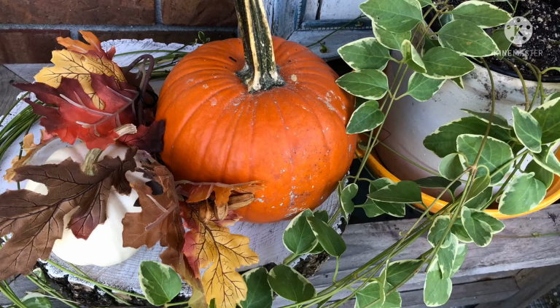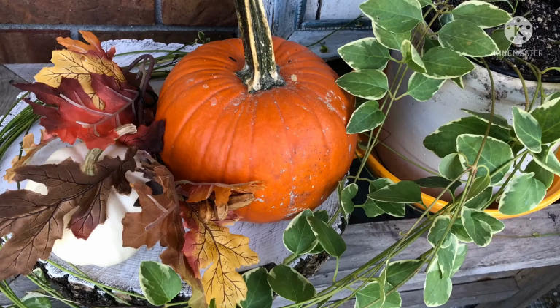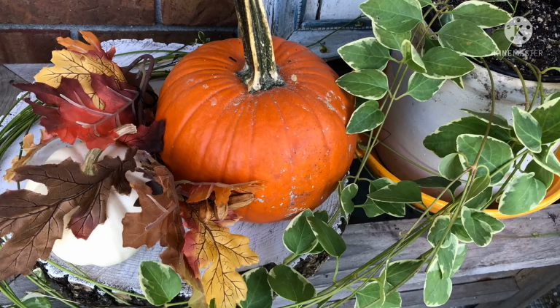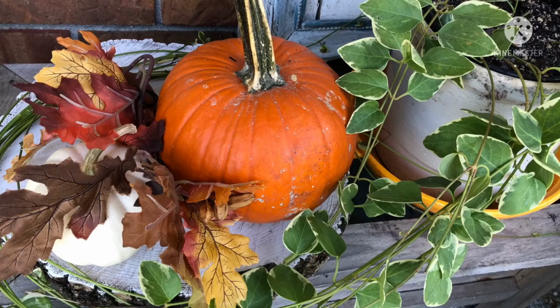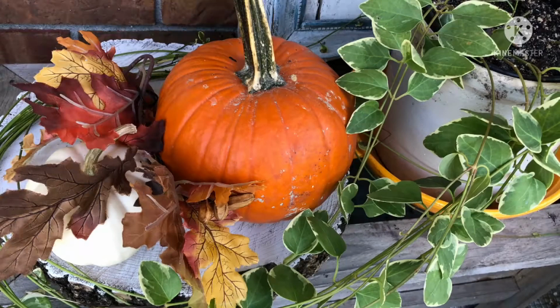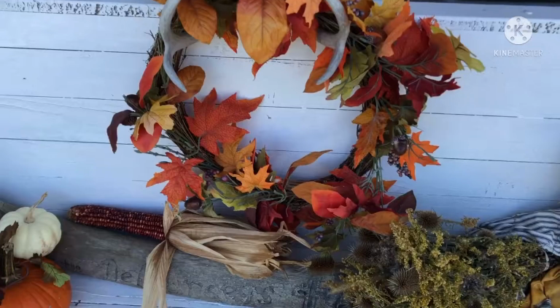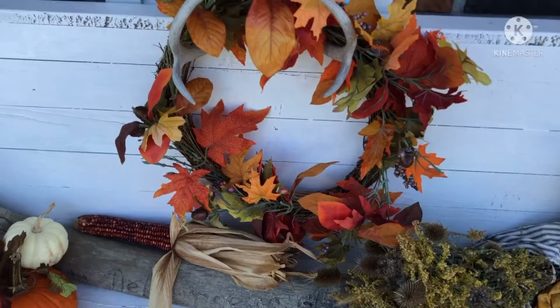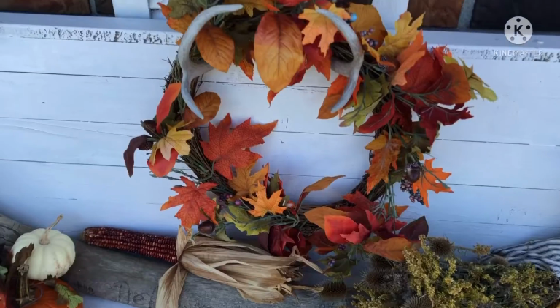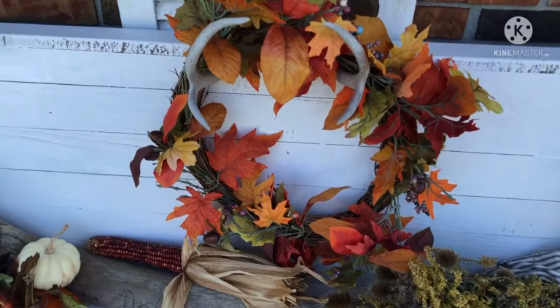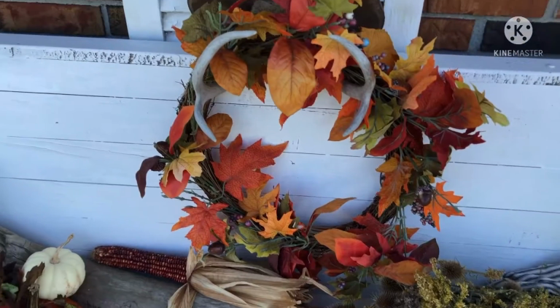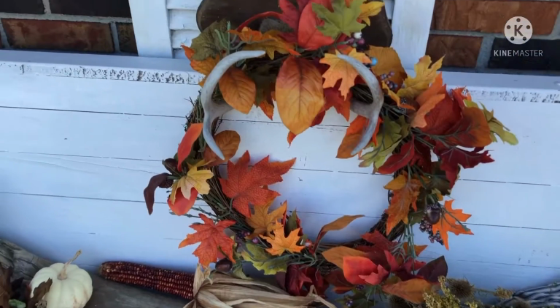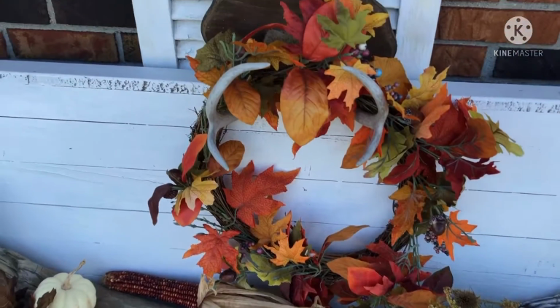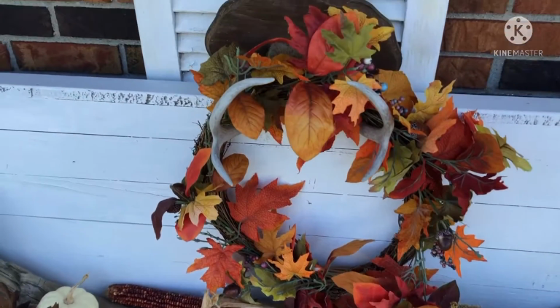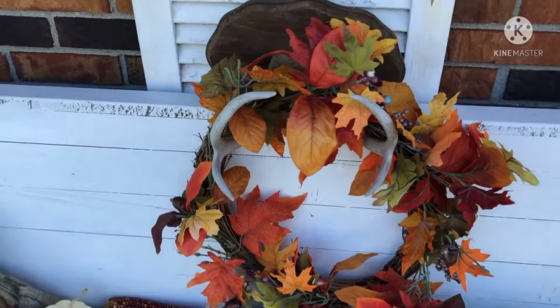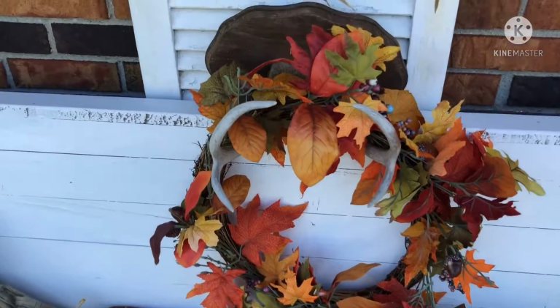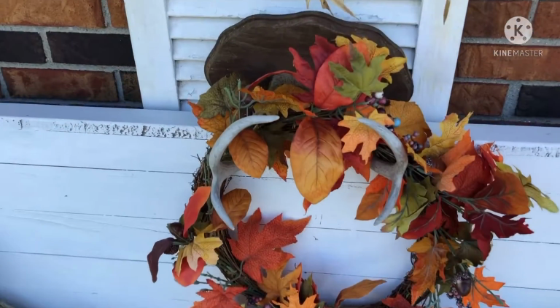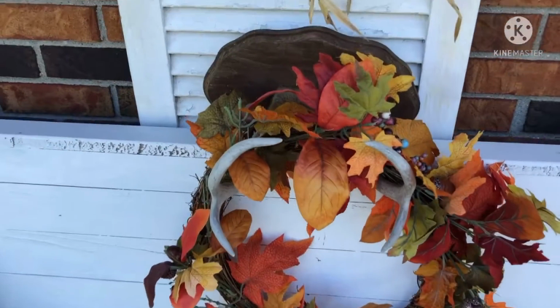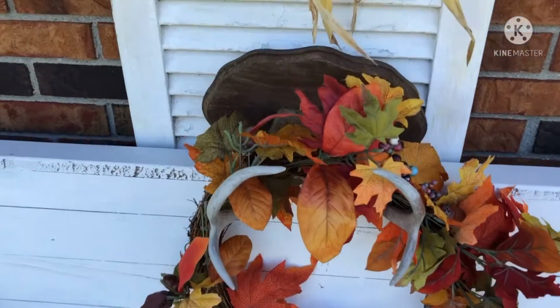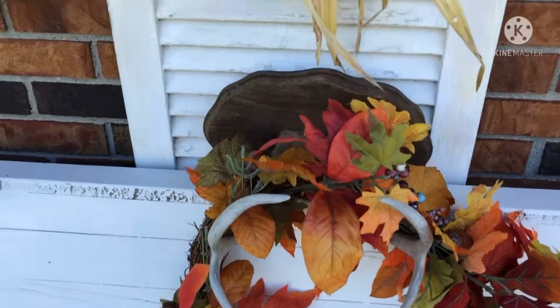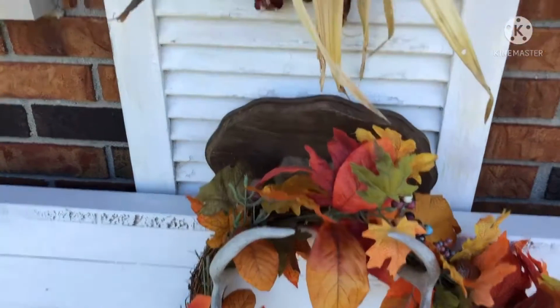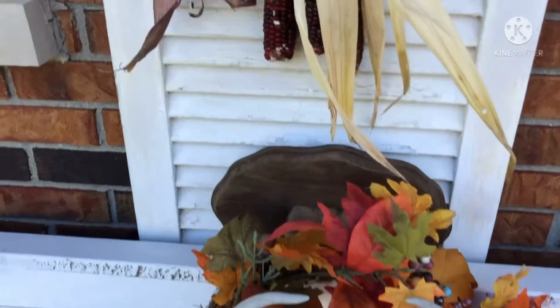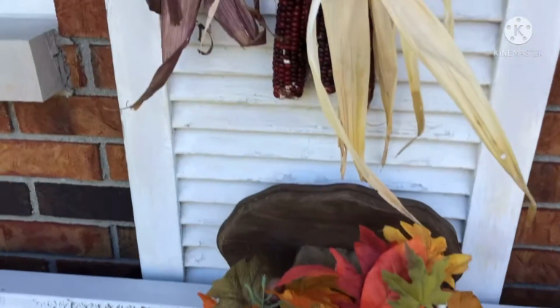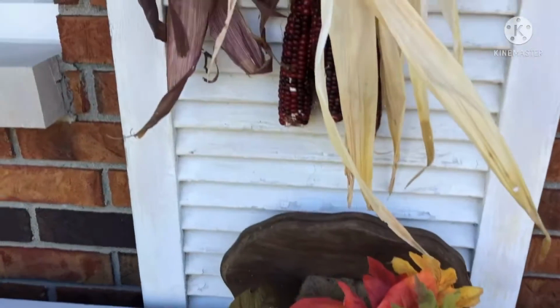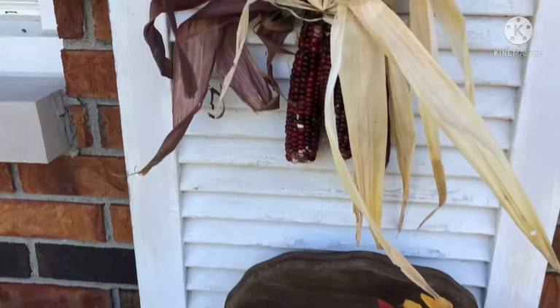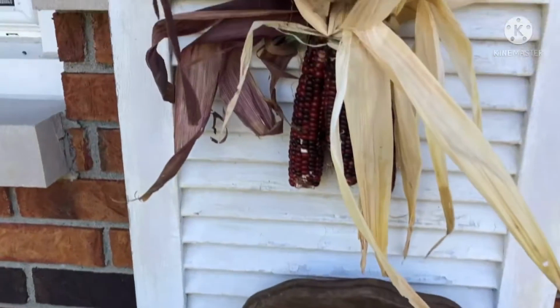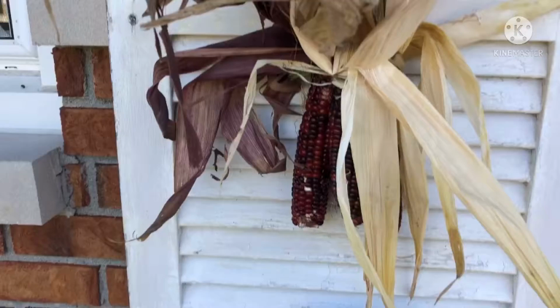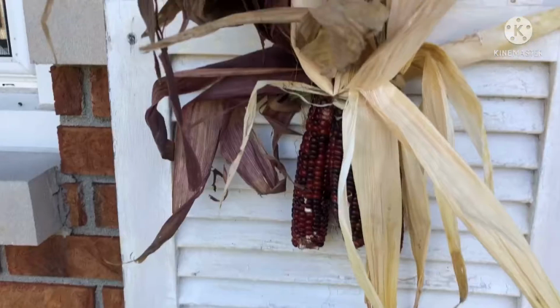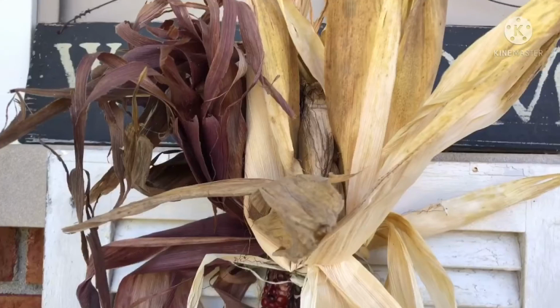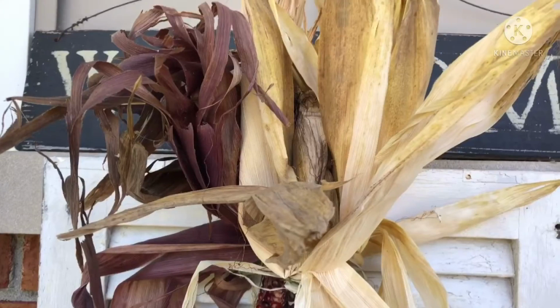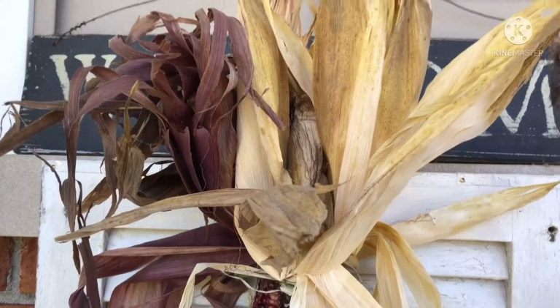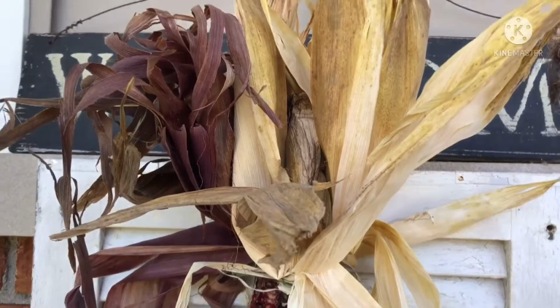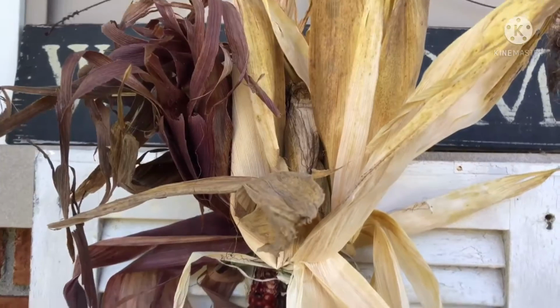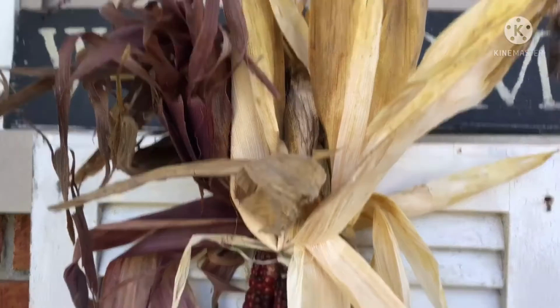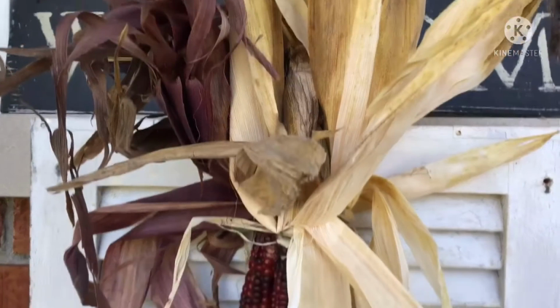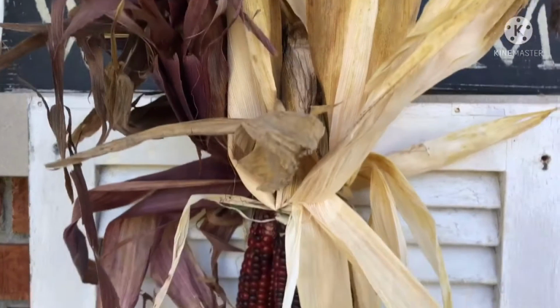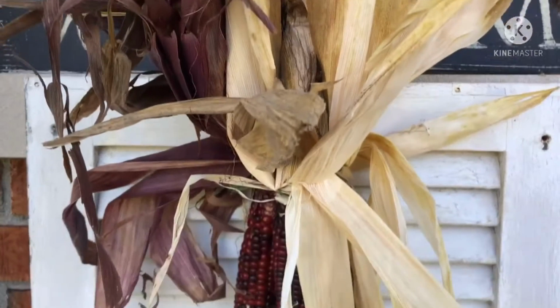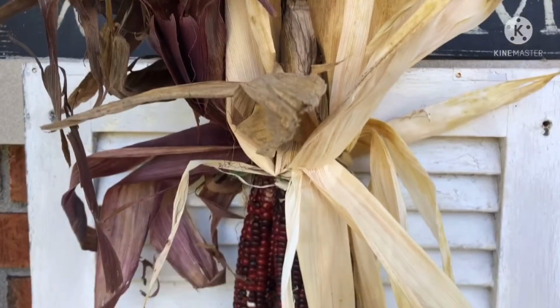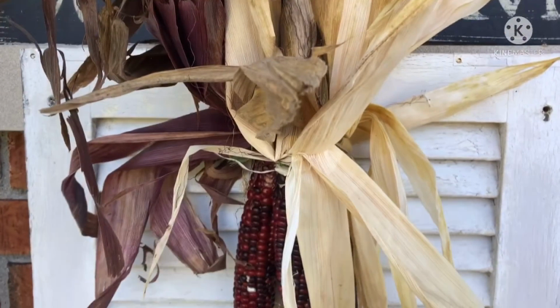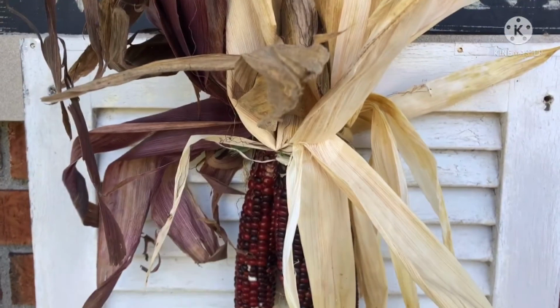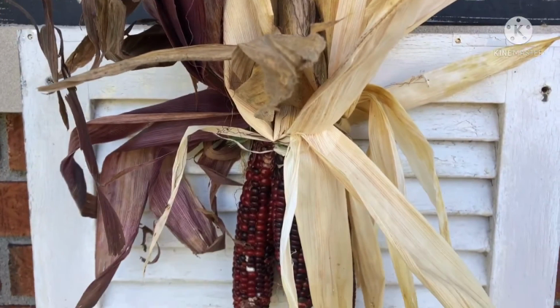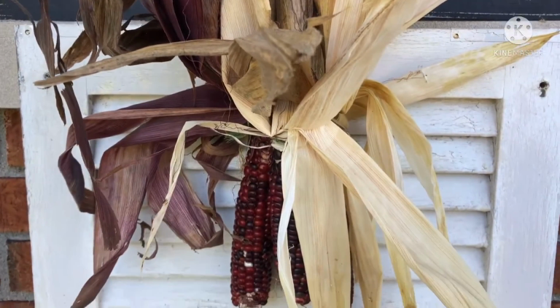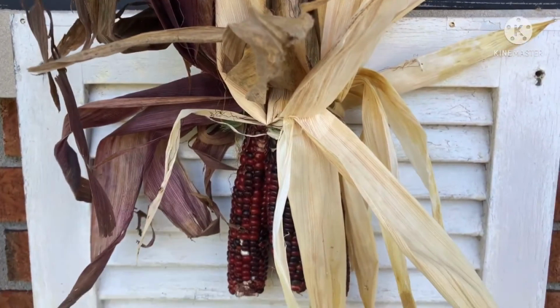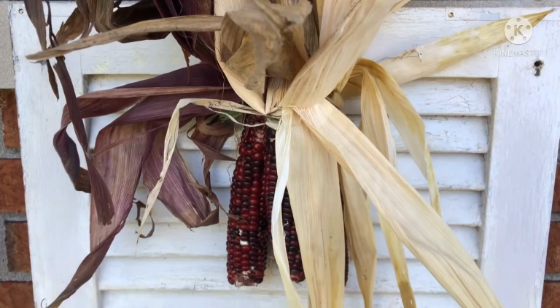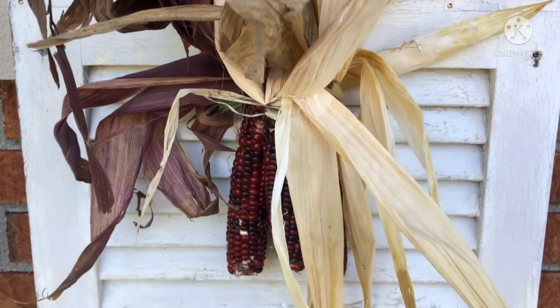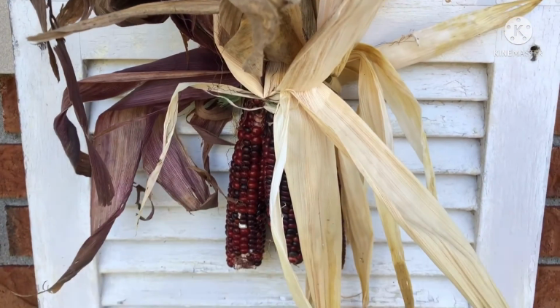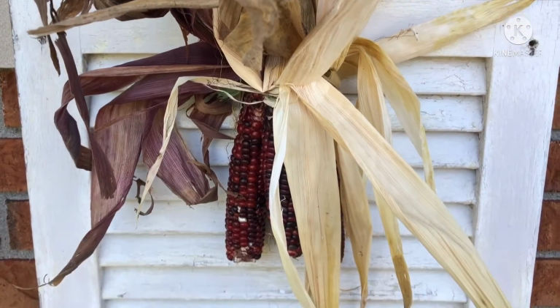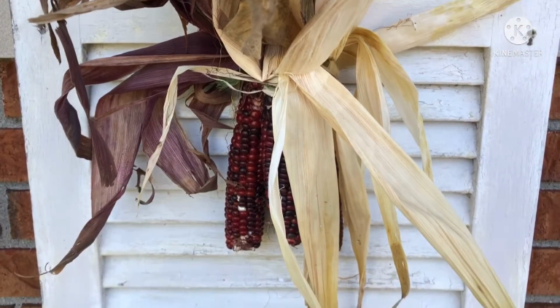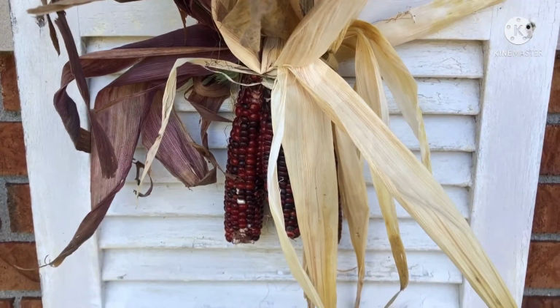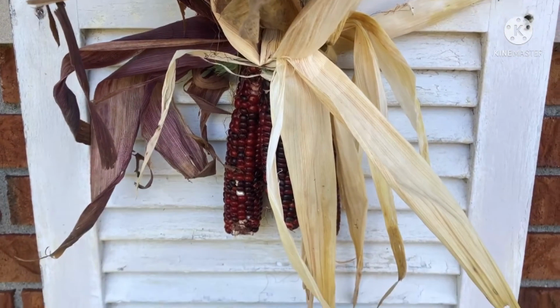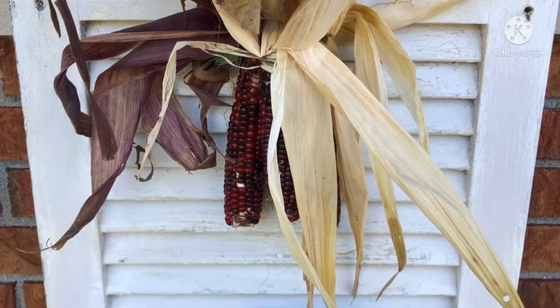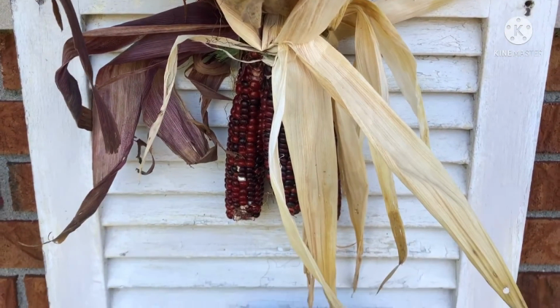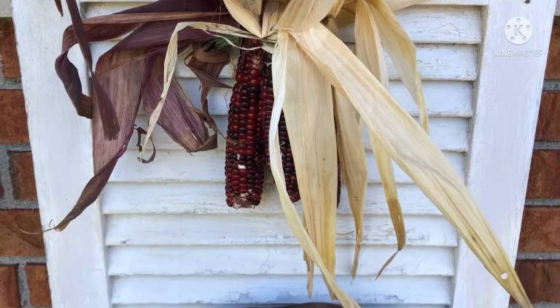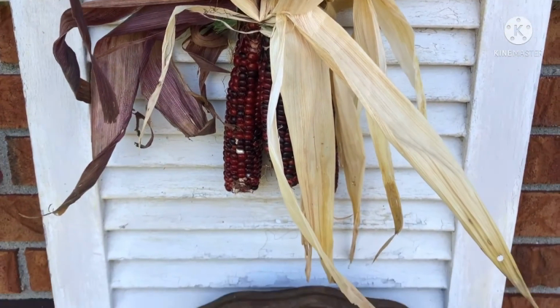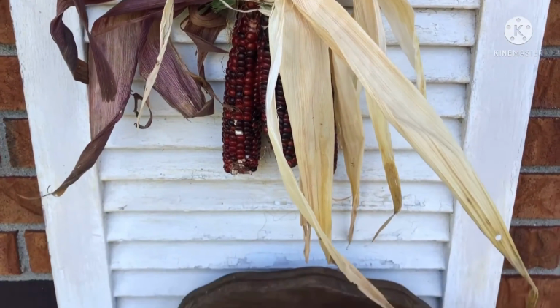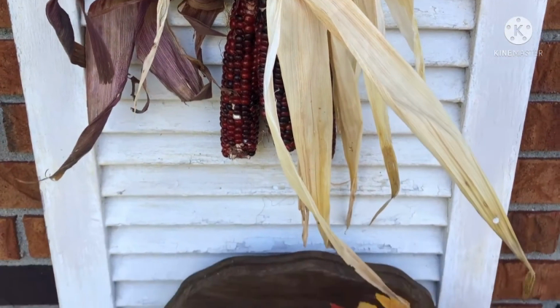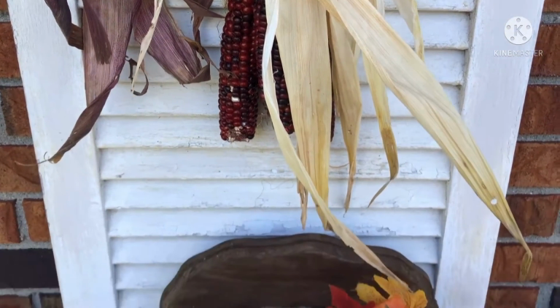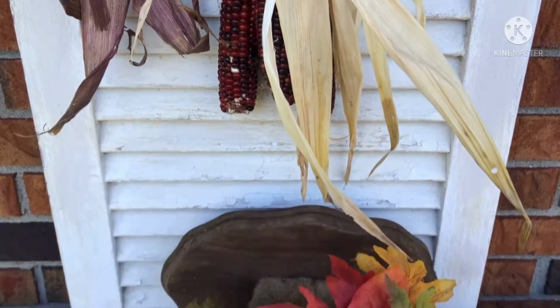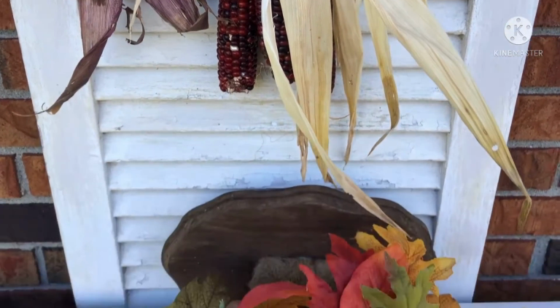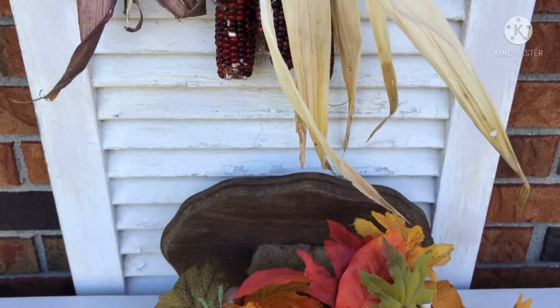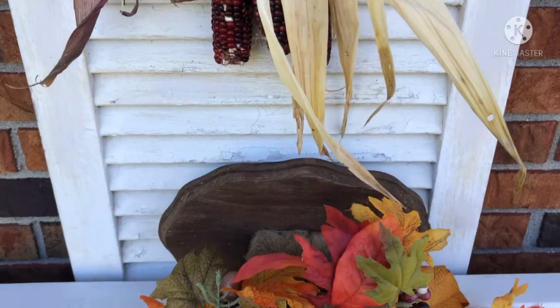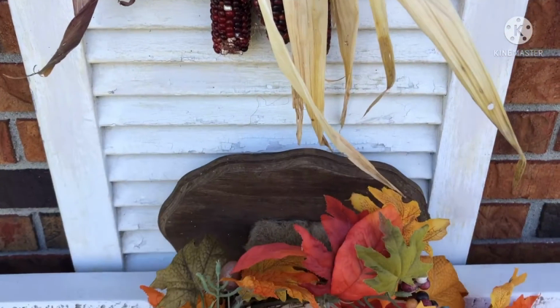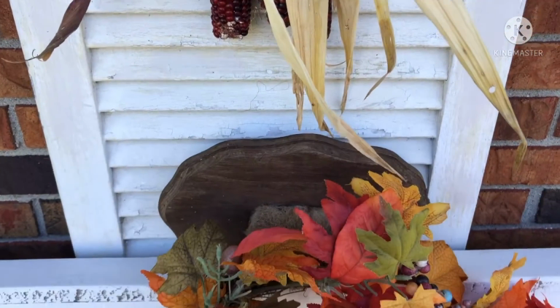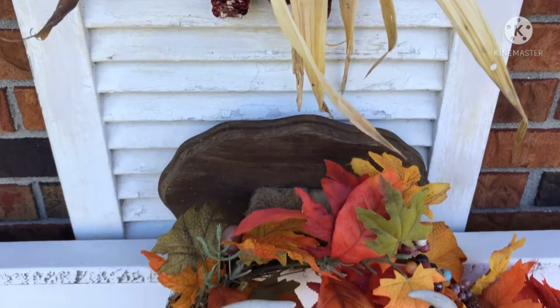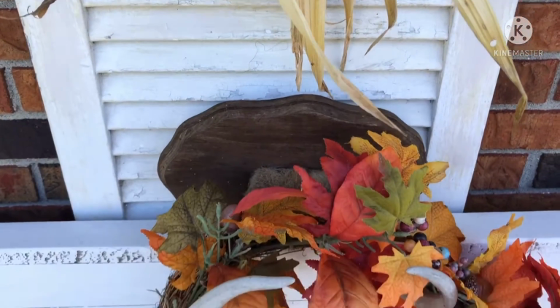We have some Indian corn. I can't wait to see your decorations. Catch y'all later.